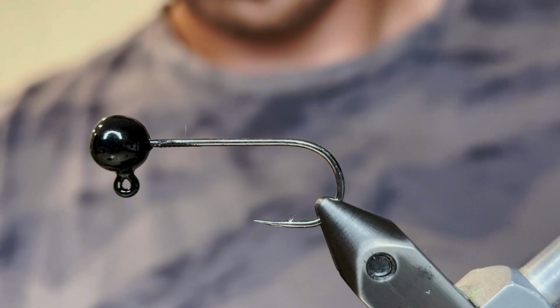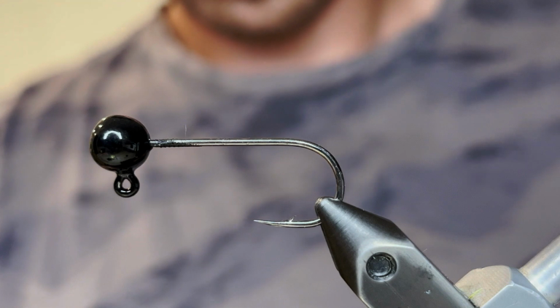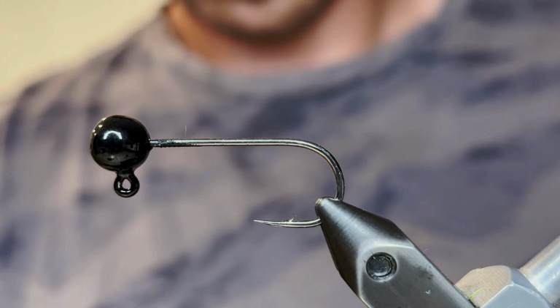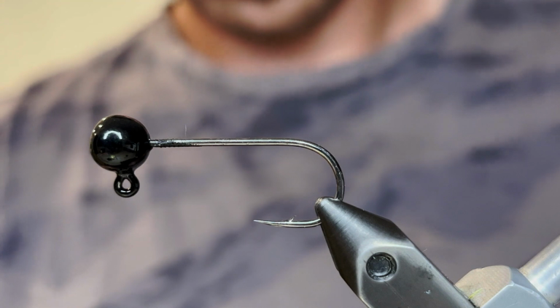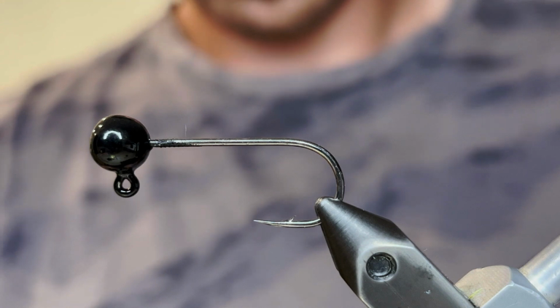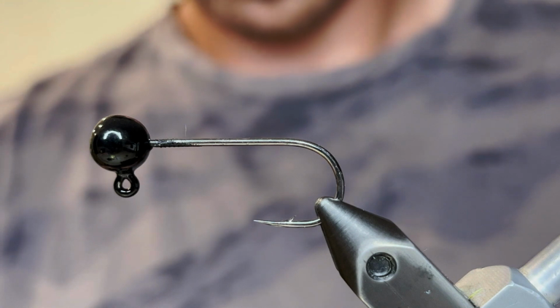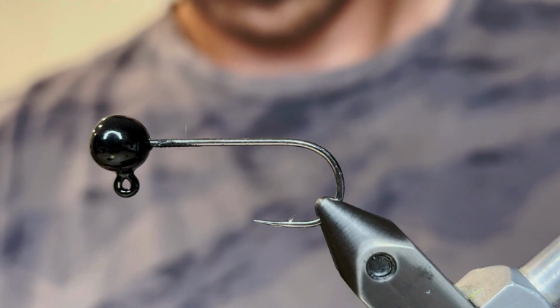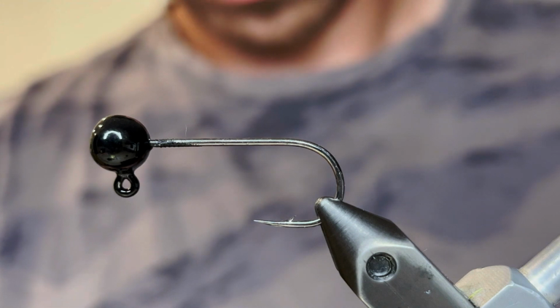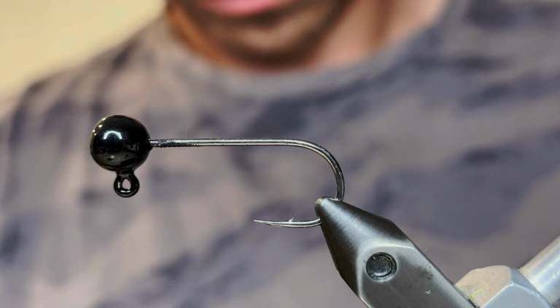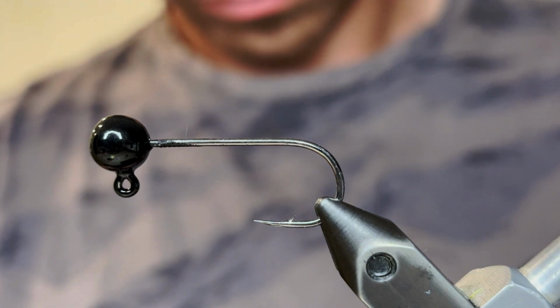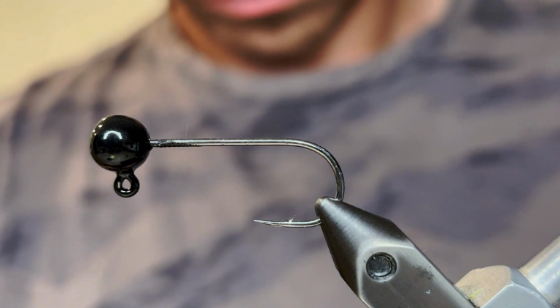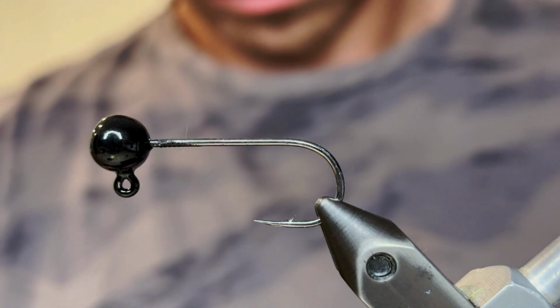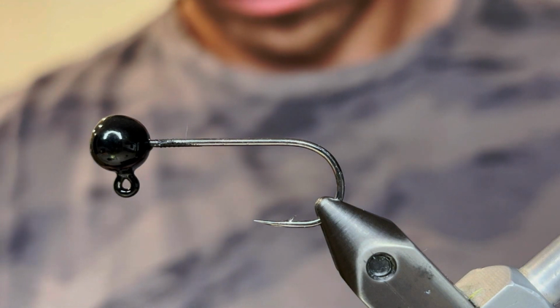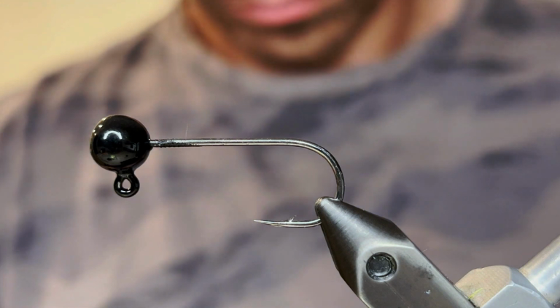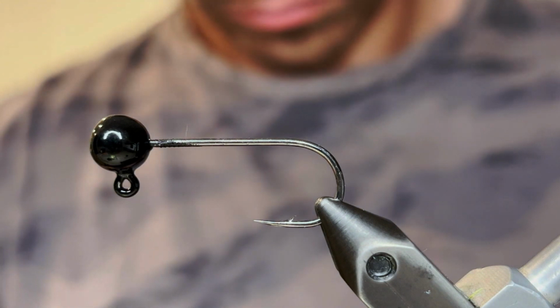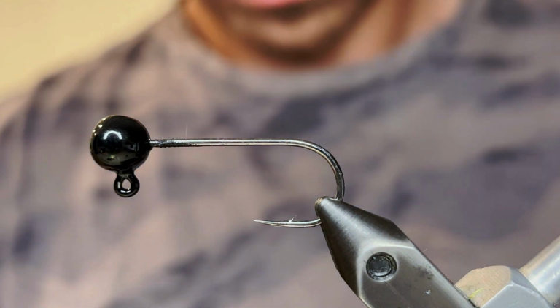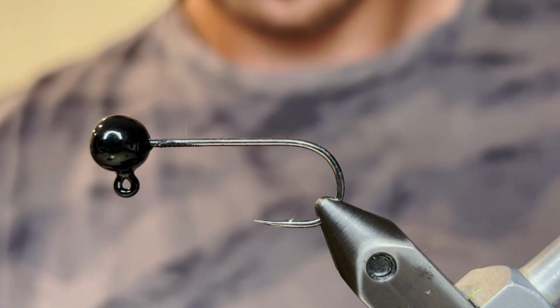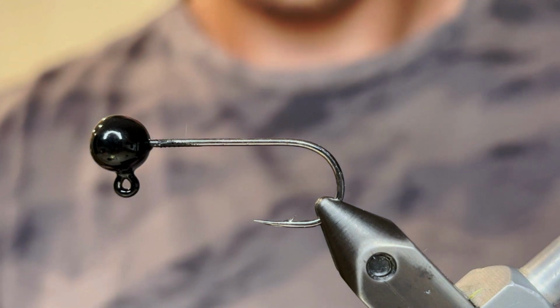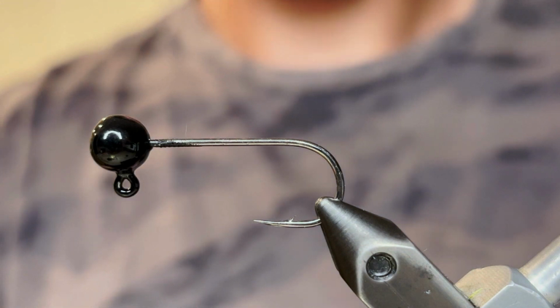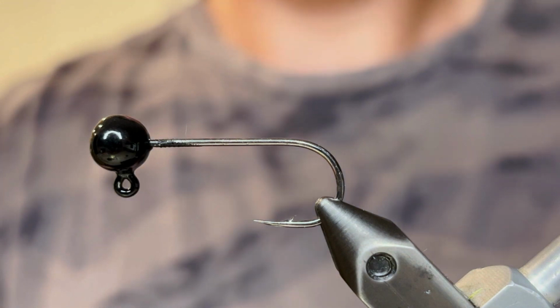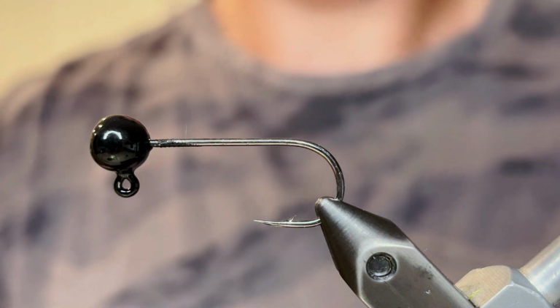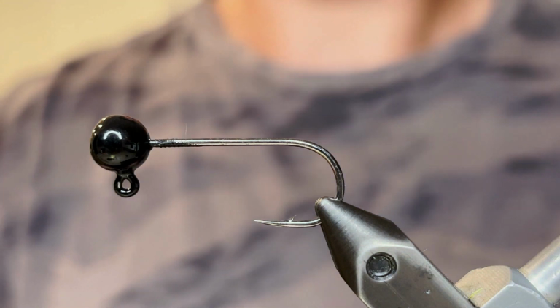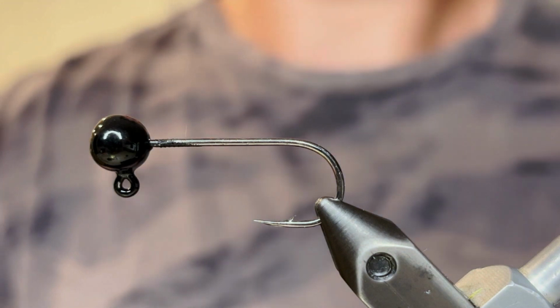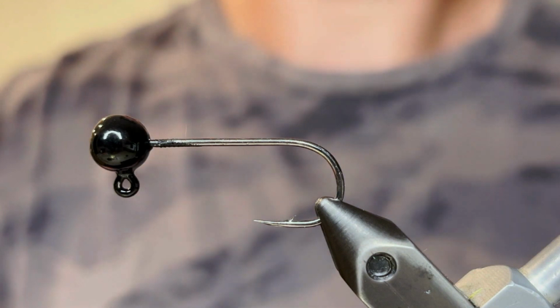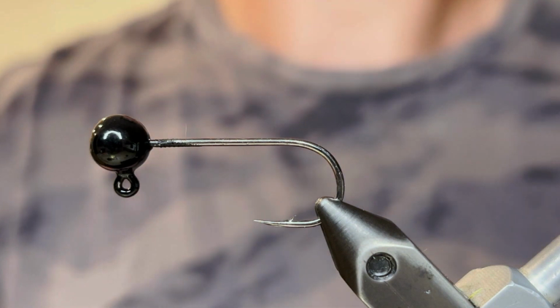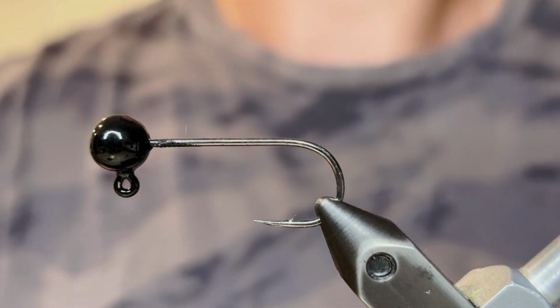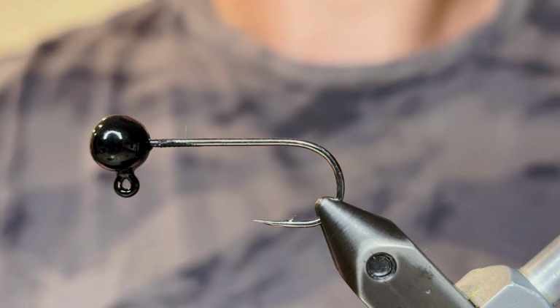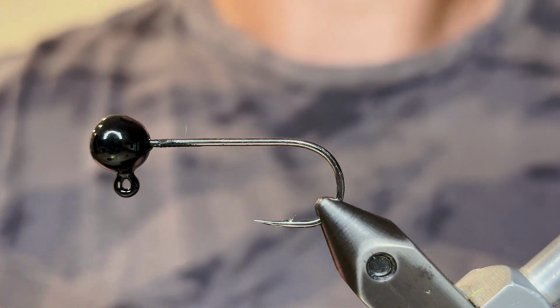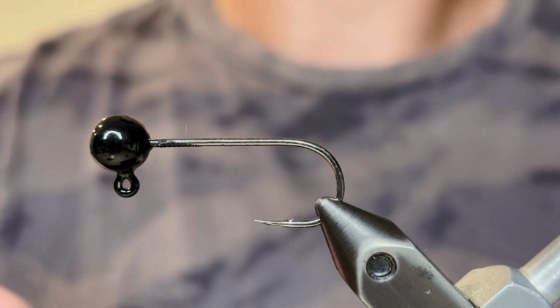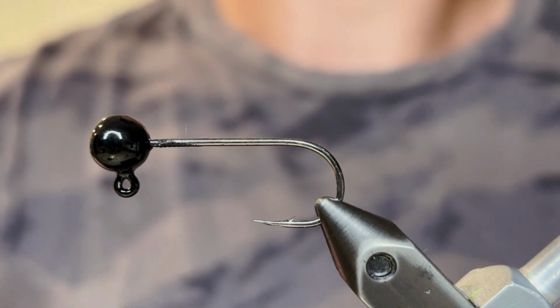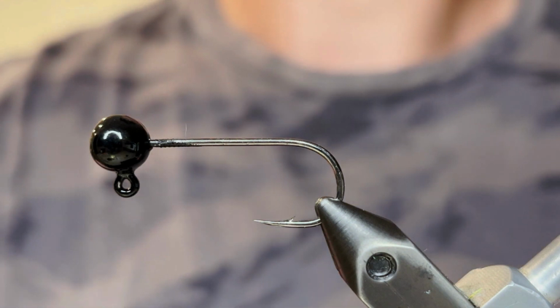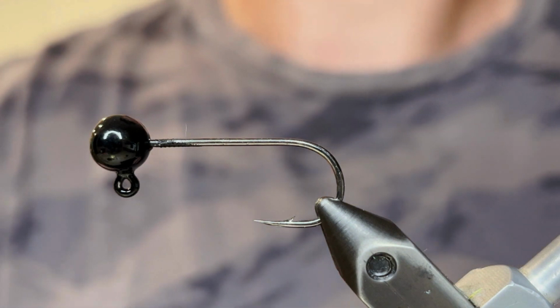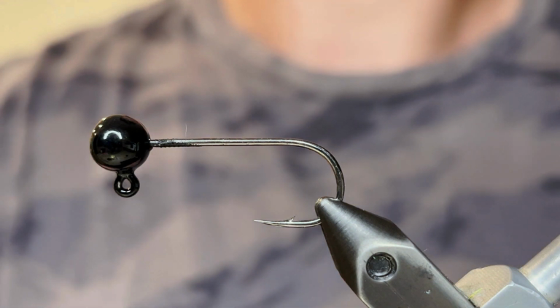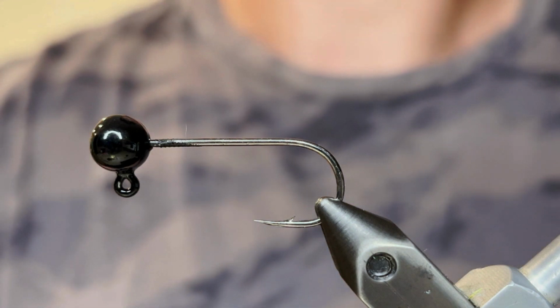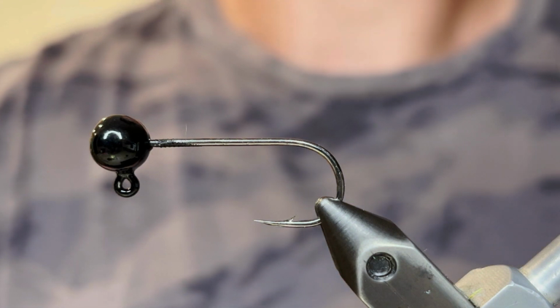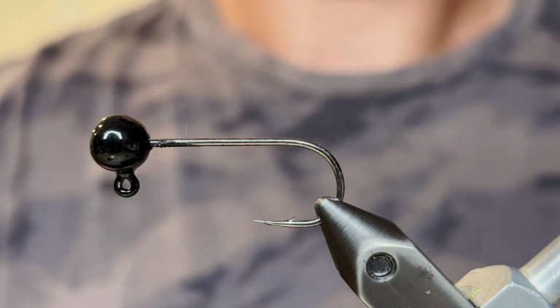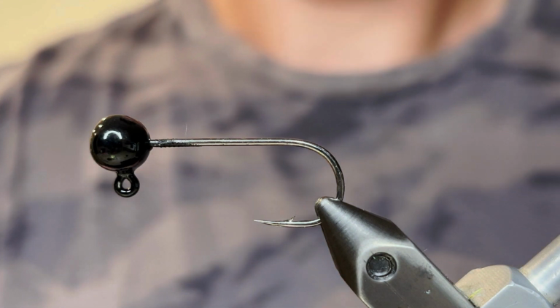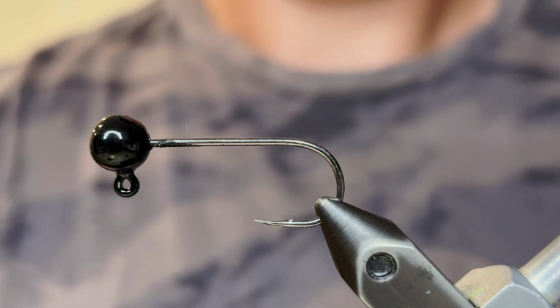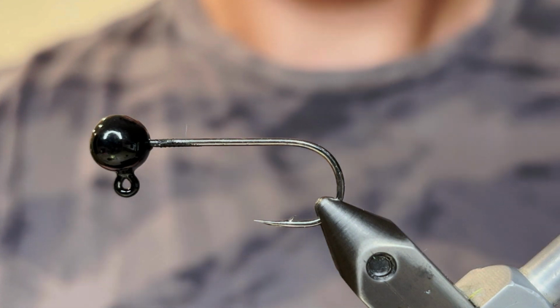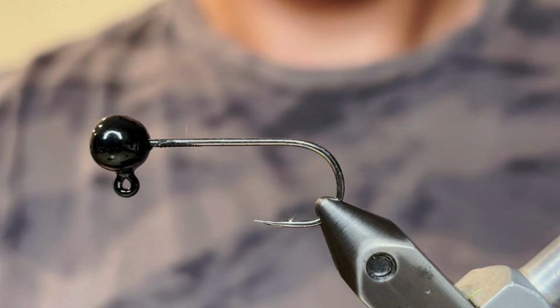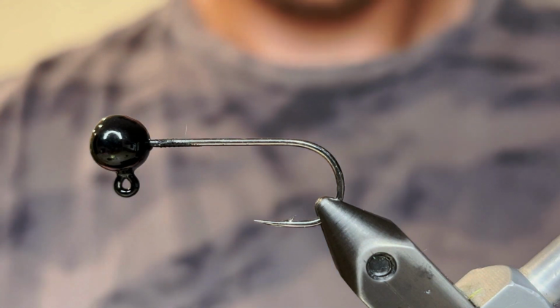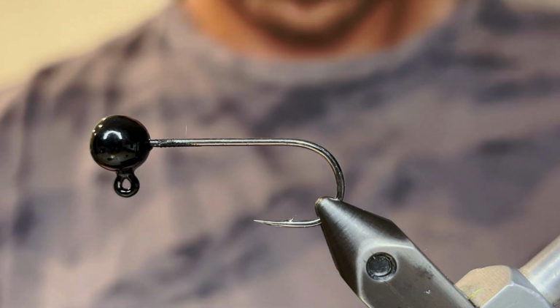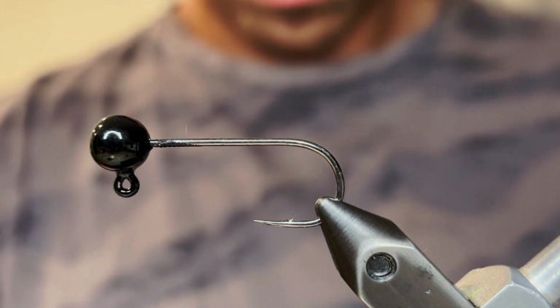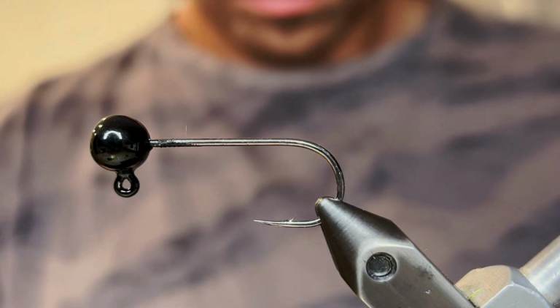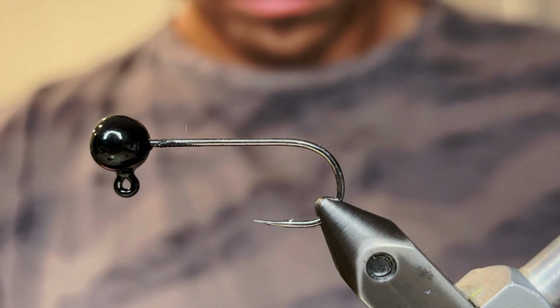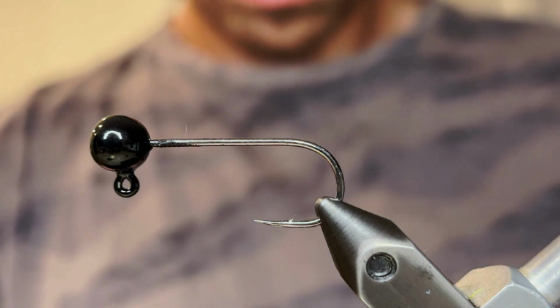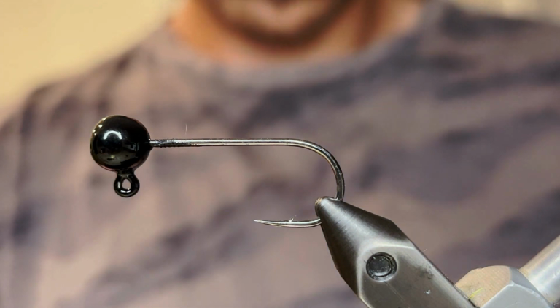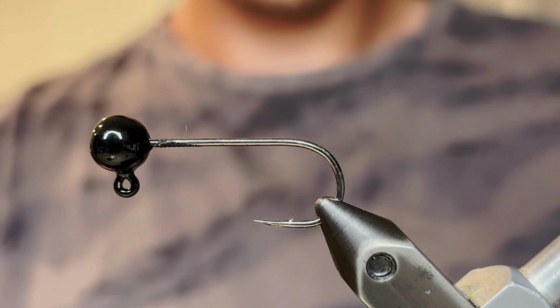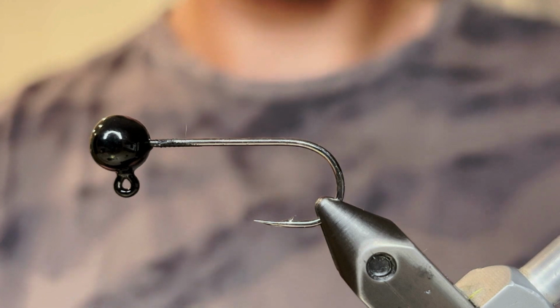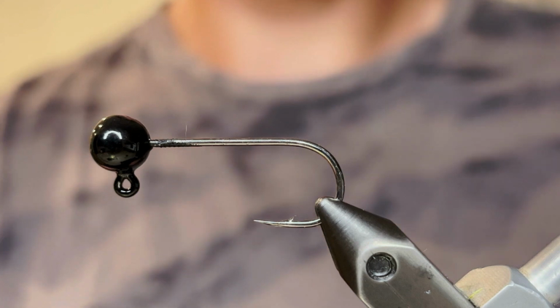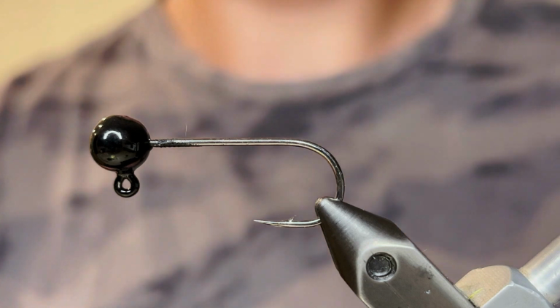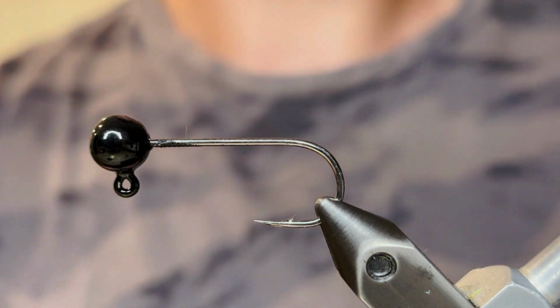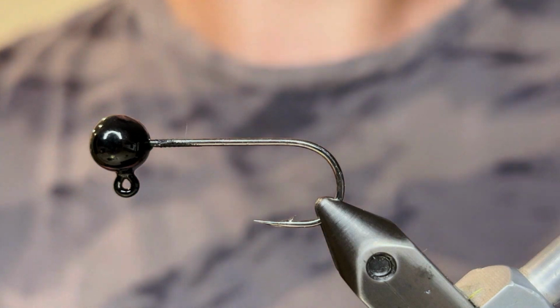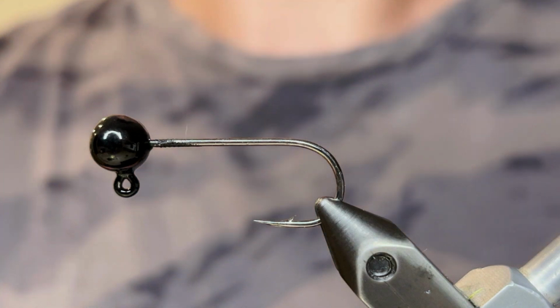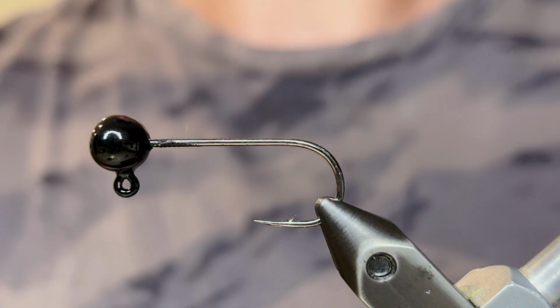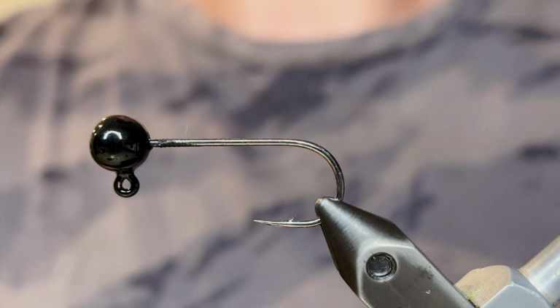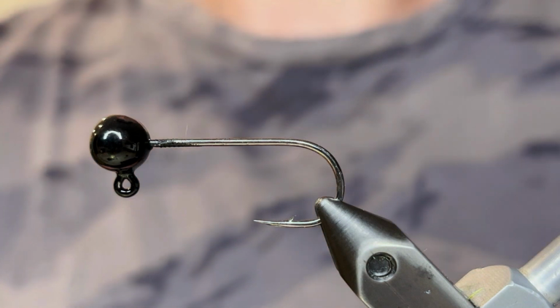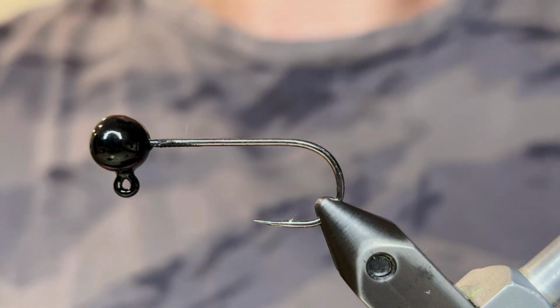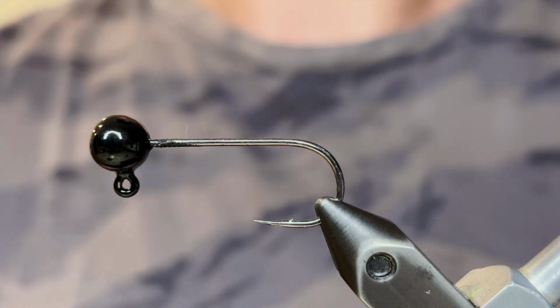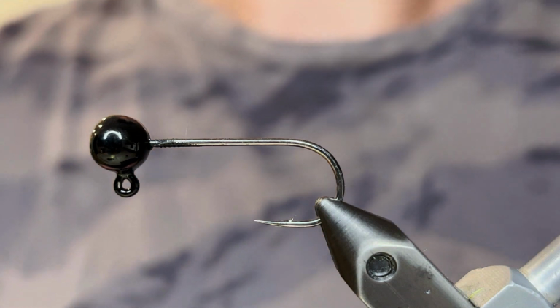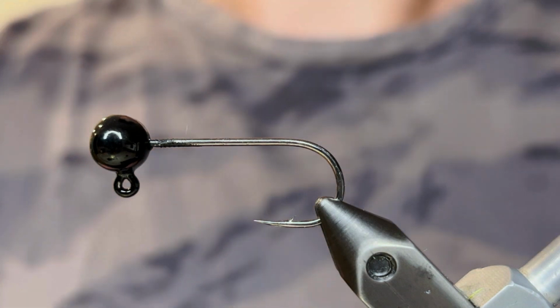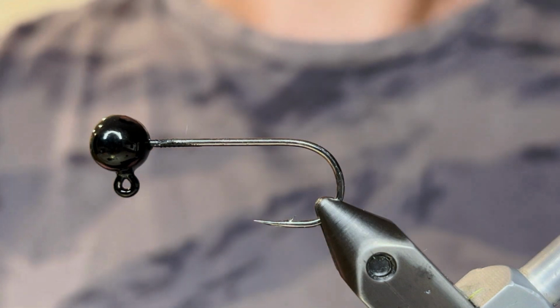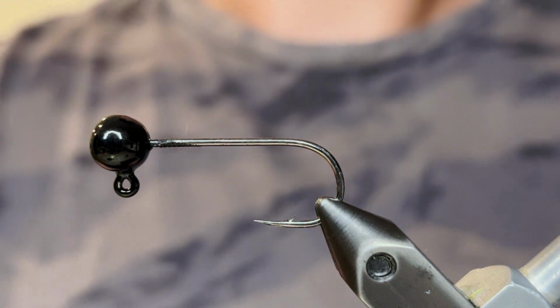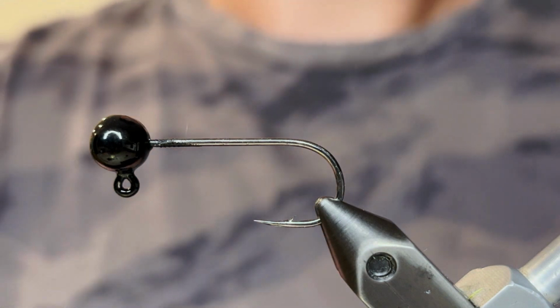What's up everybody? Today I'm going to be tying a simple smallmouth leech pattern. Super simple and super effective.